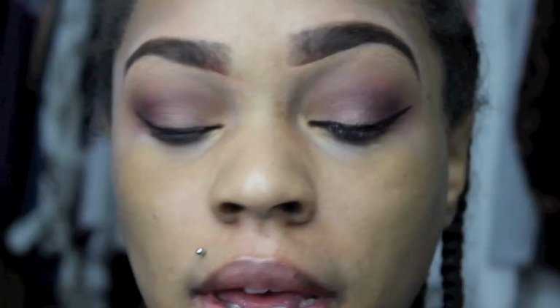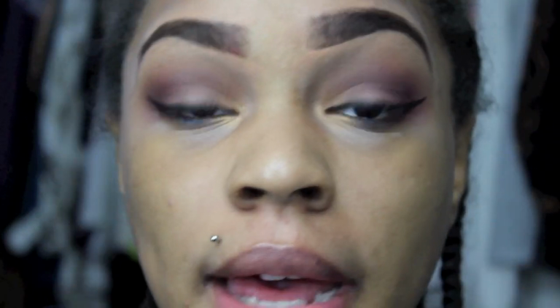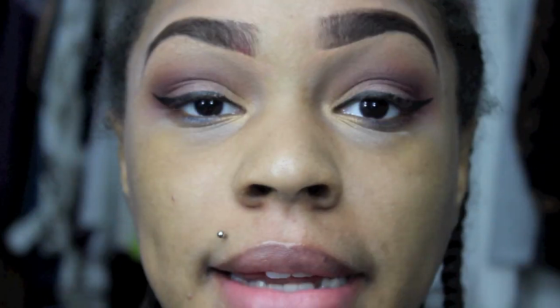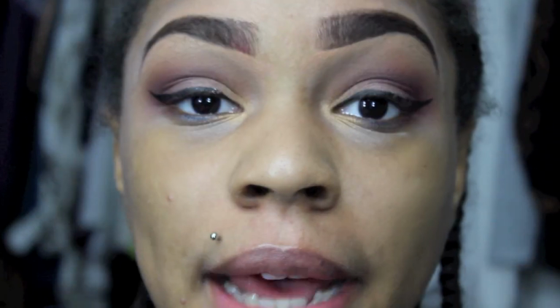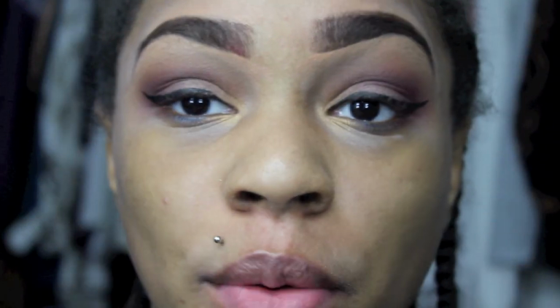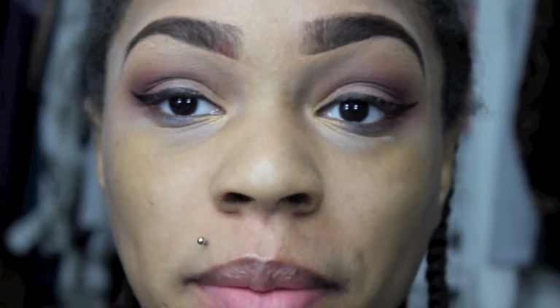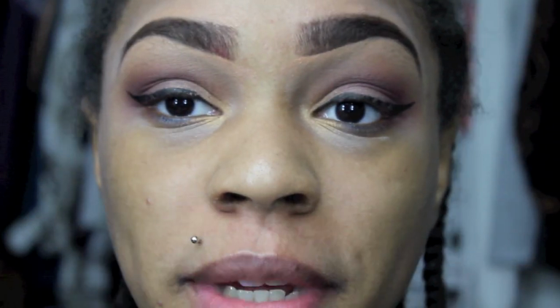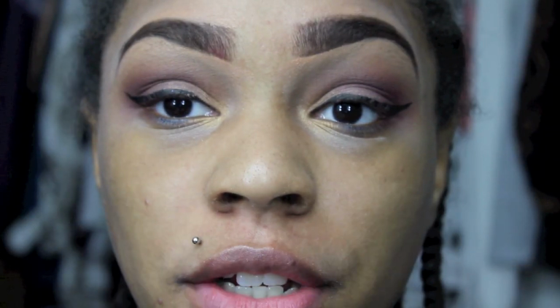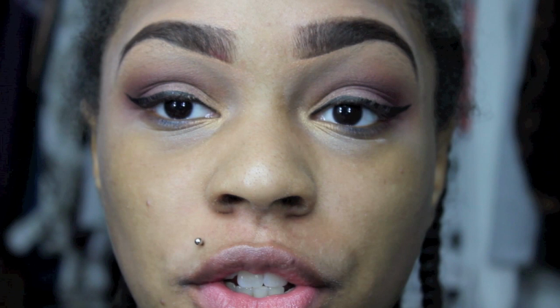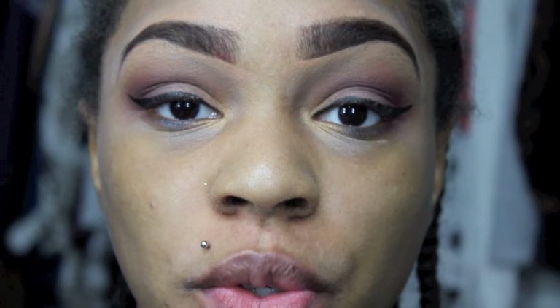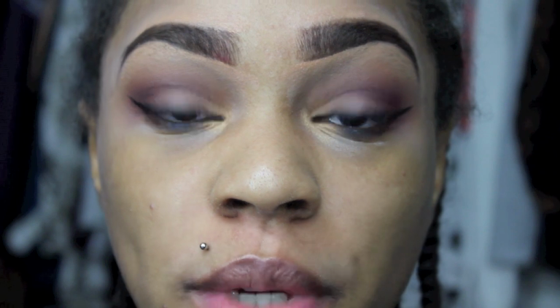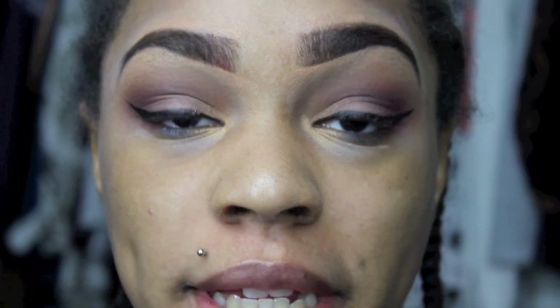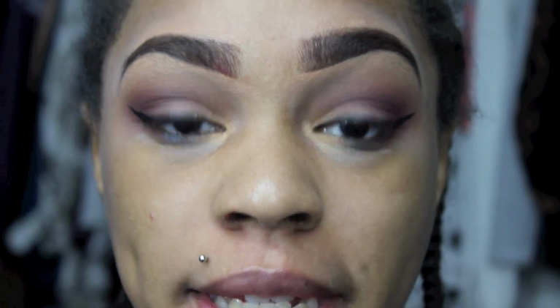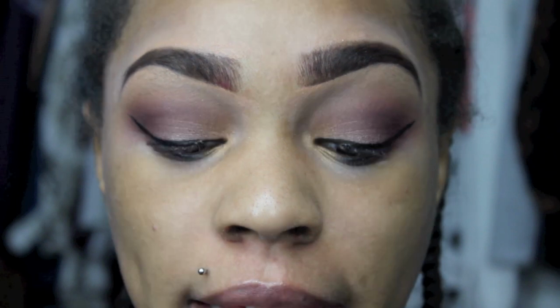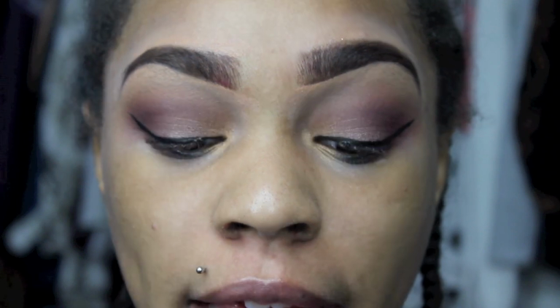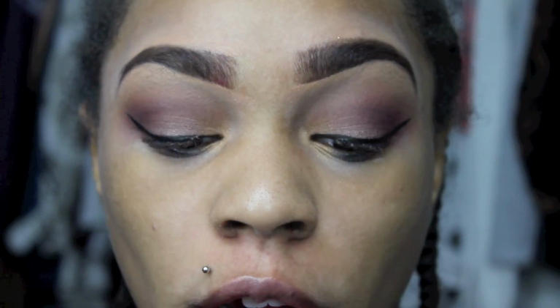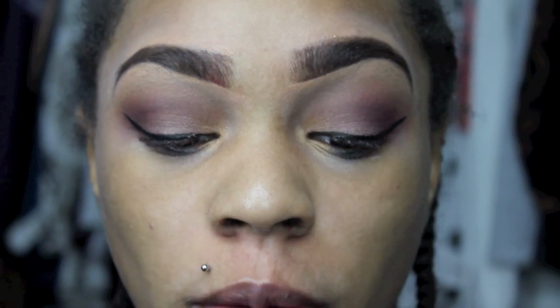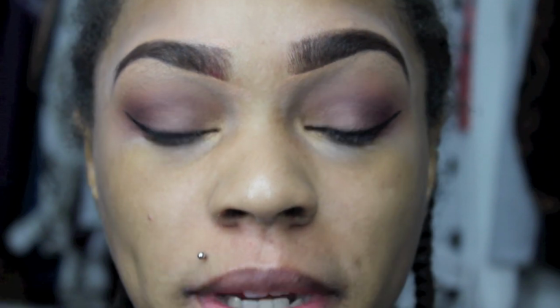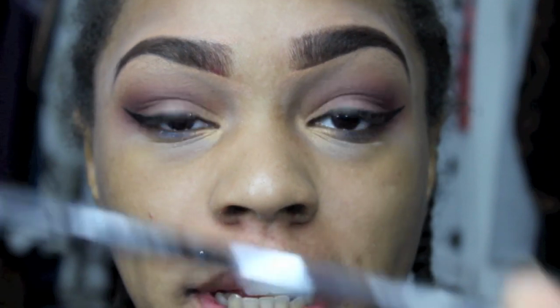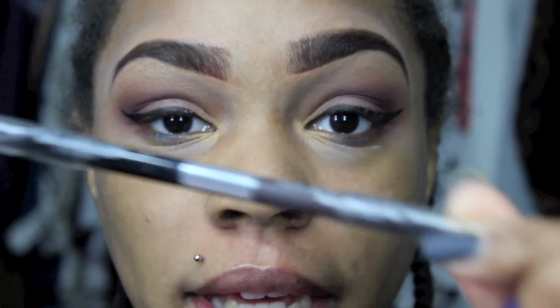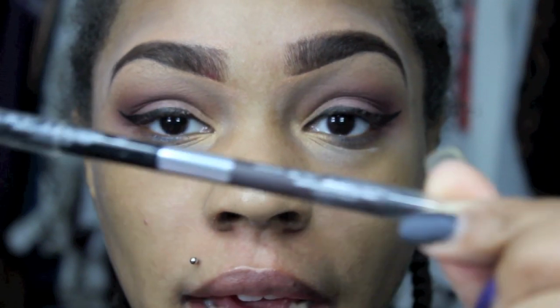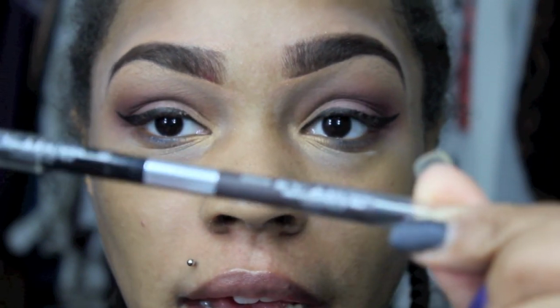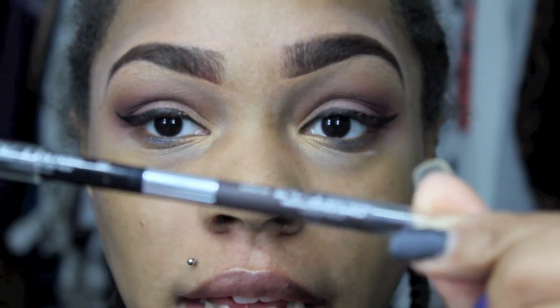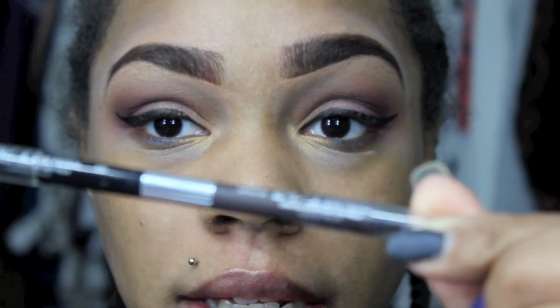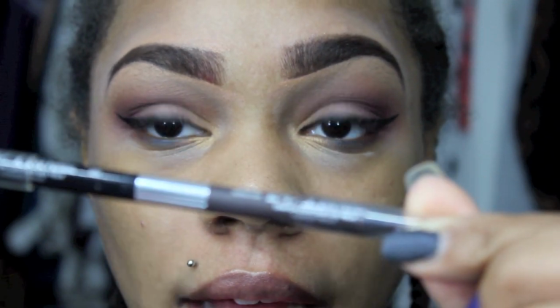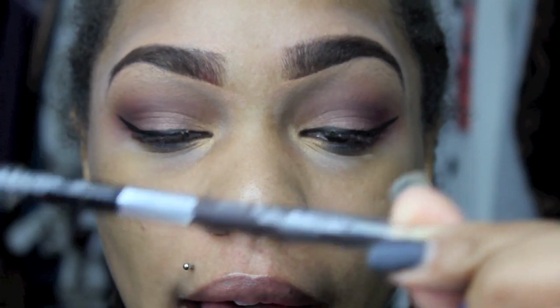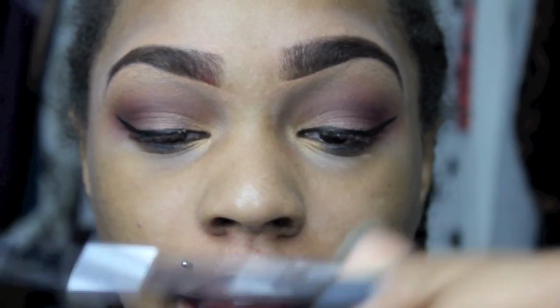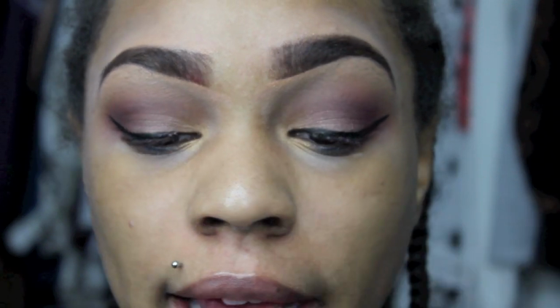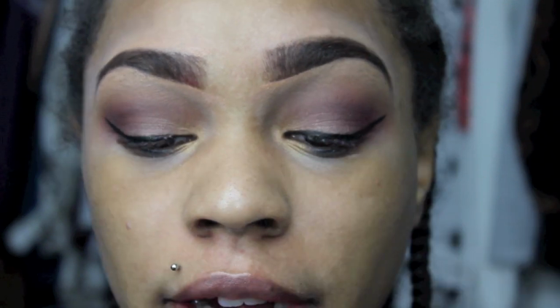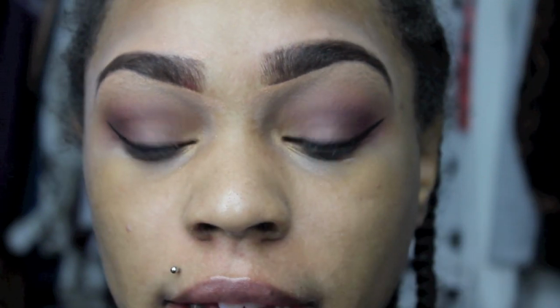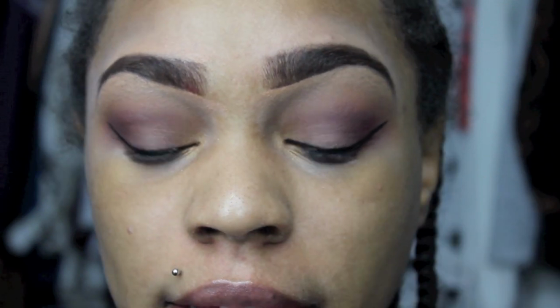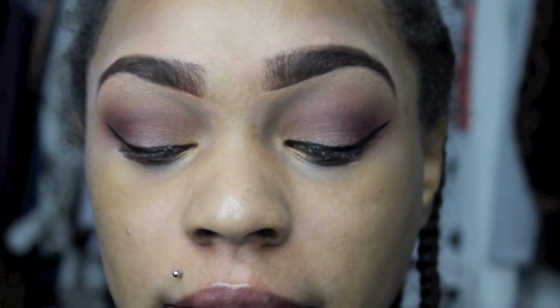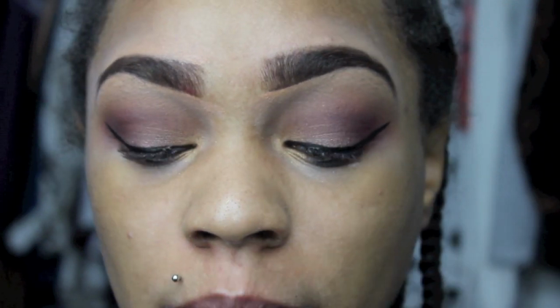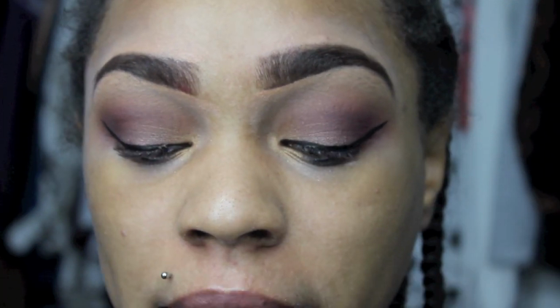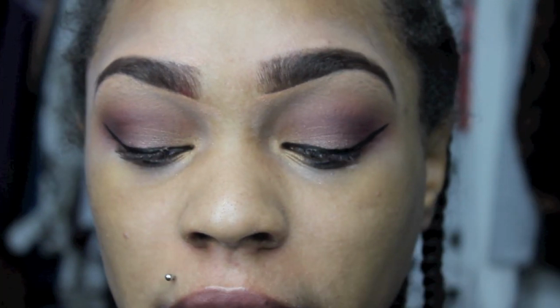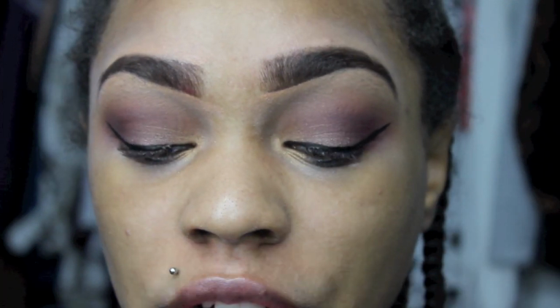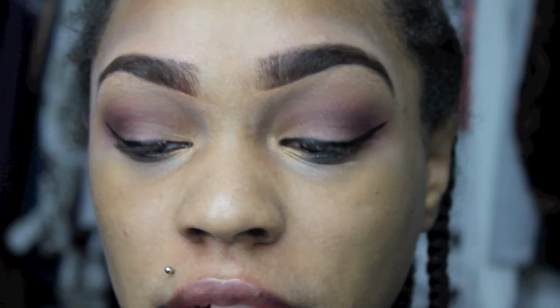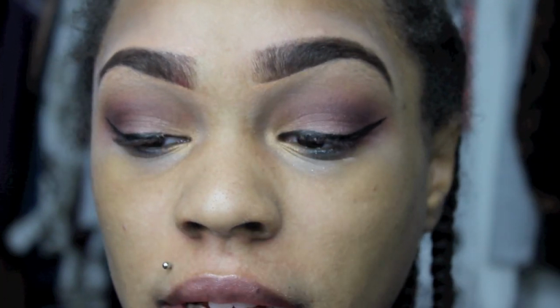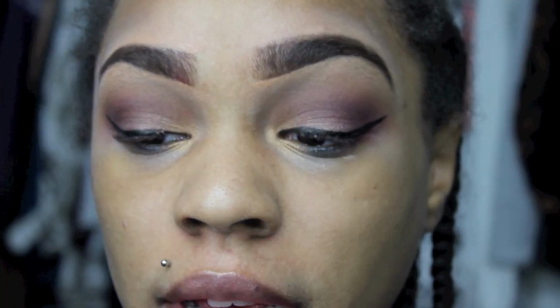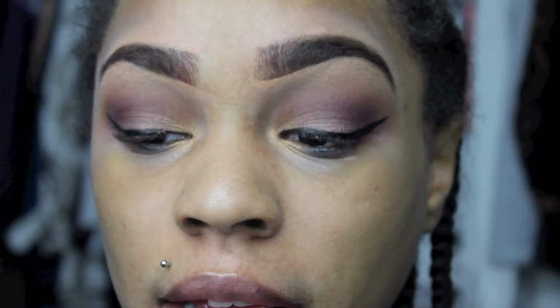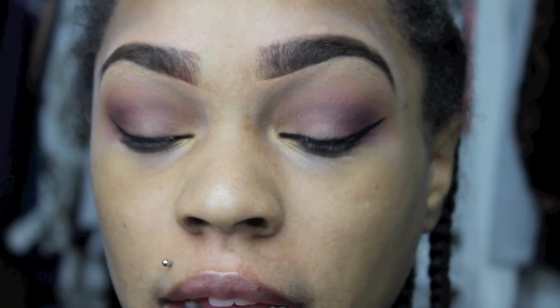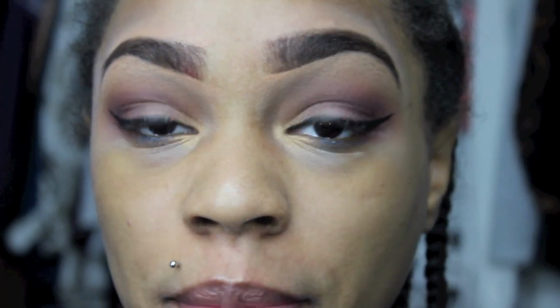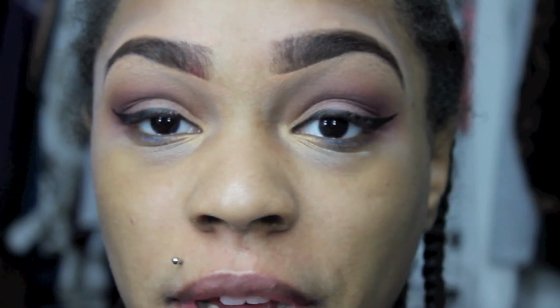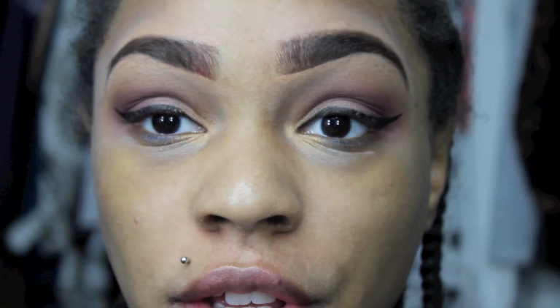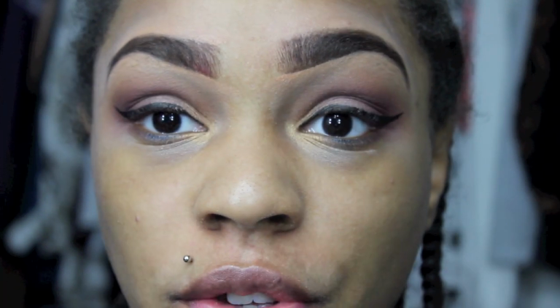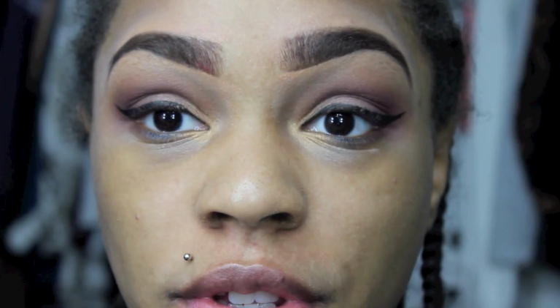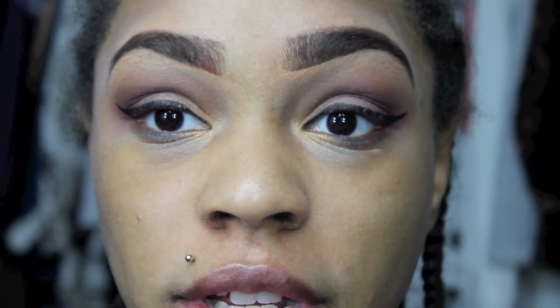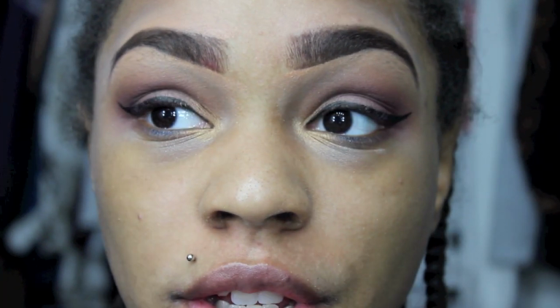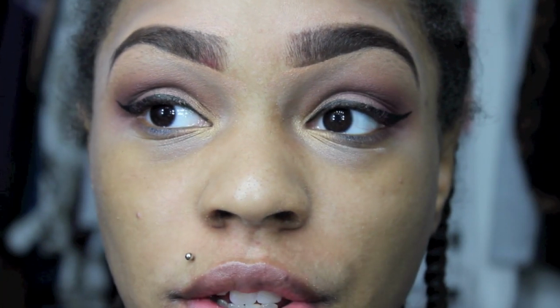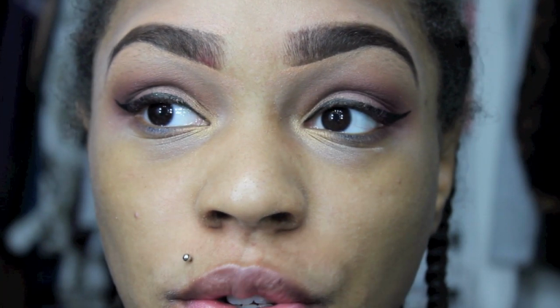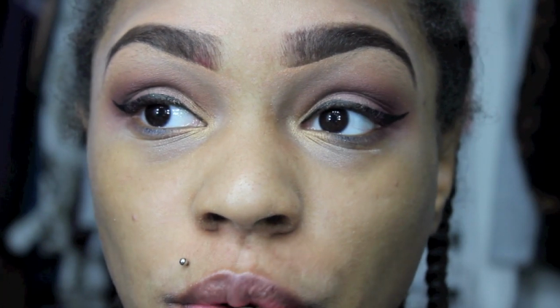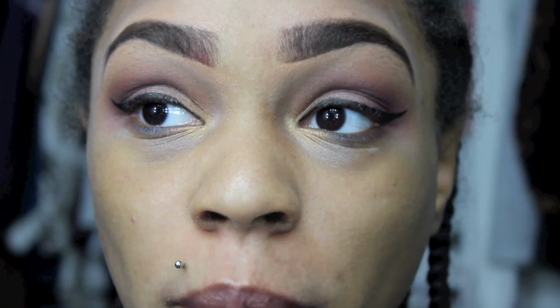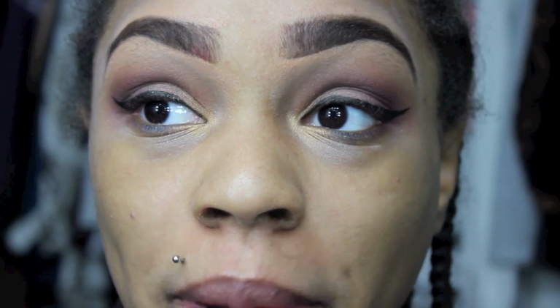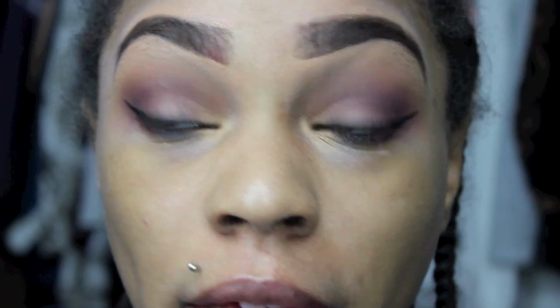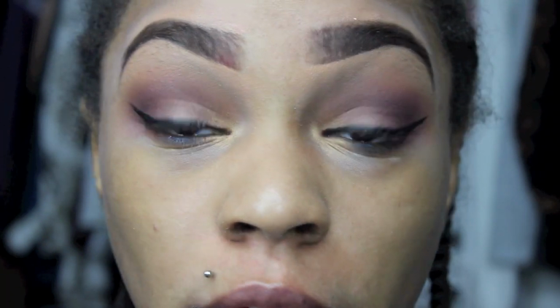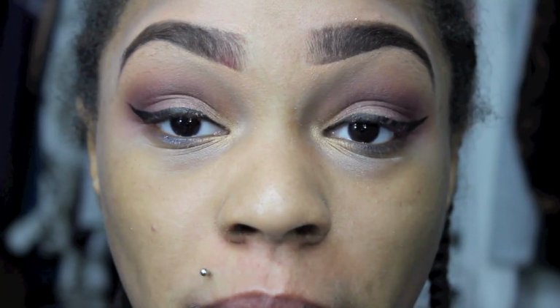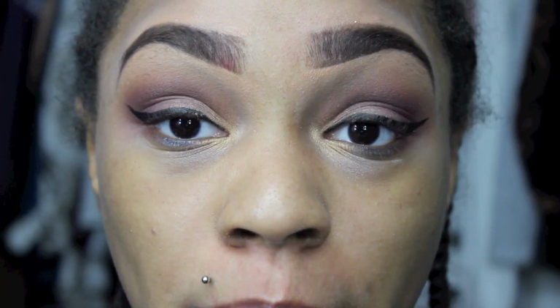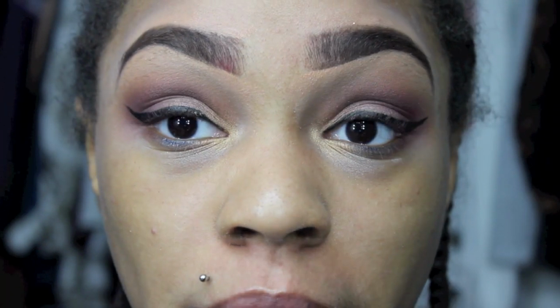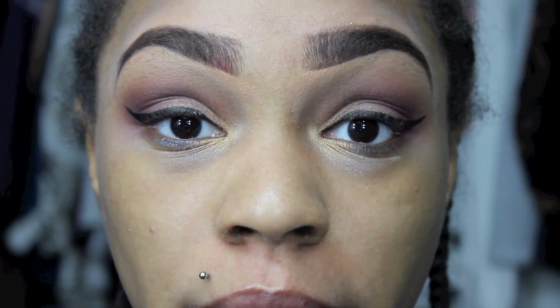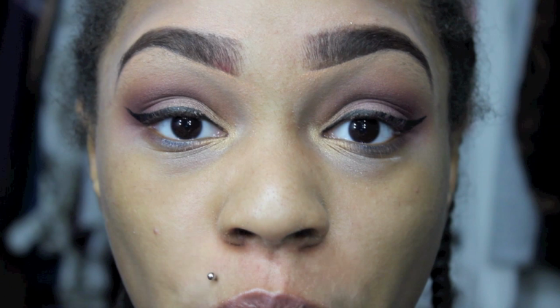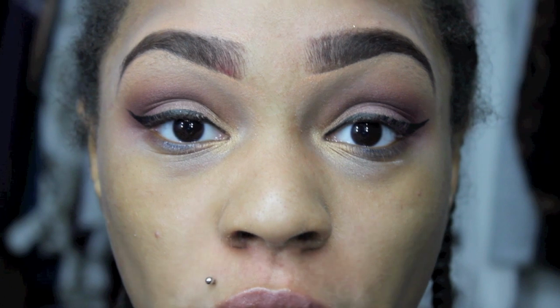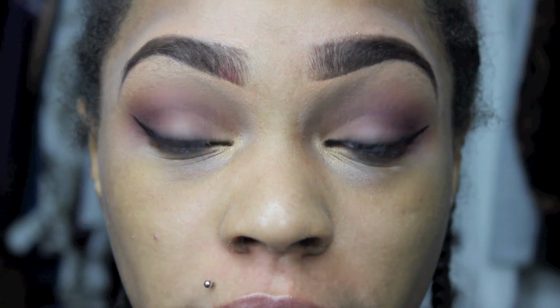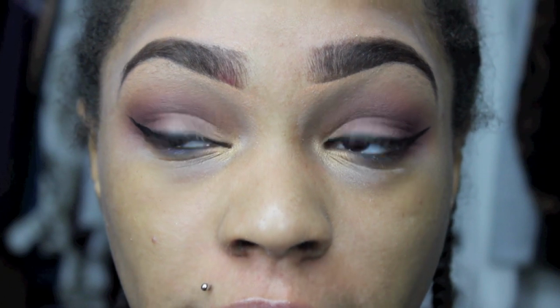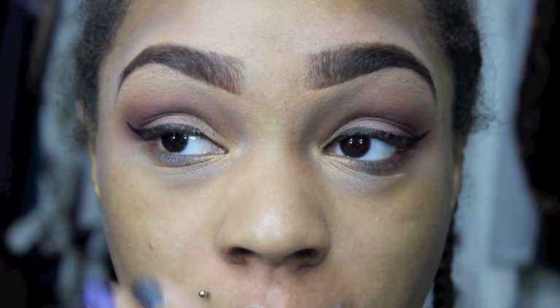Now what I'm going to do is take Urban Decay's eyeliner in Demolition and I'm going to use this to apply on my bottom waterline.